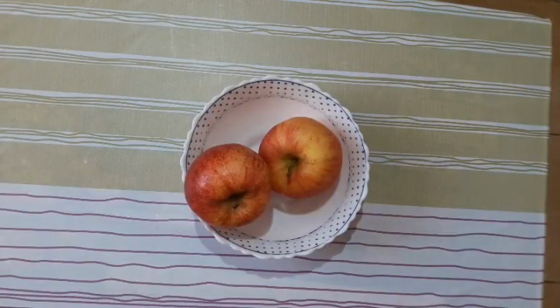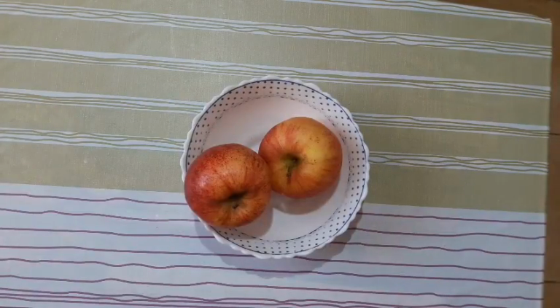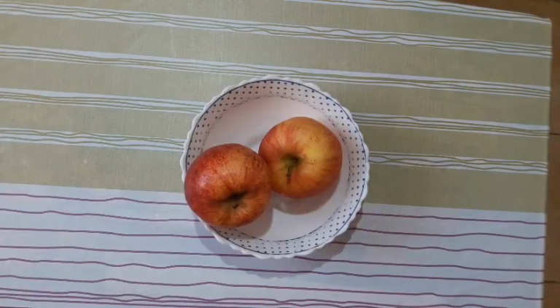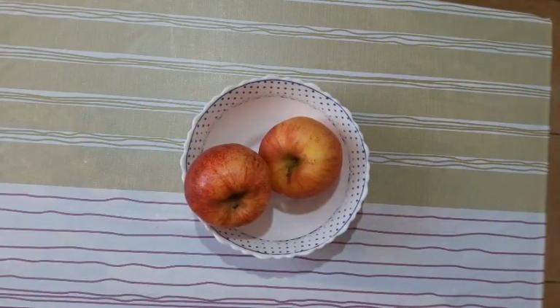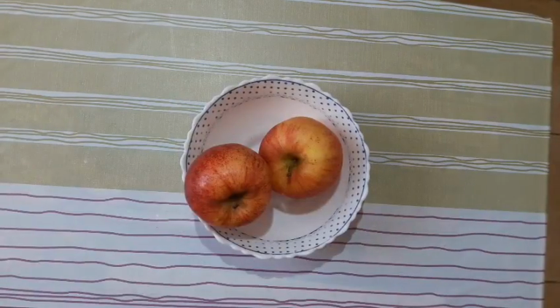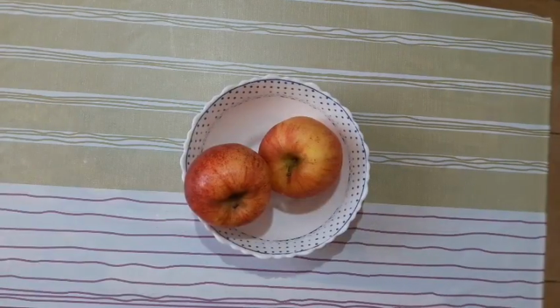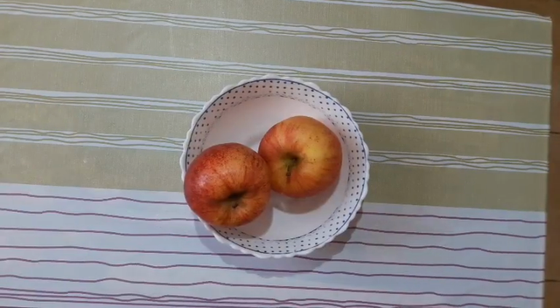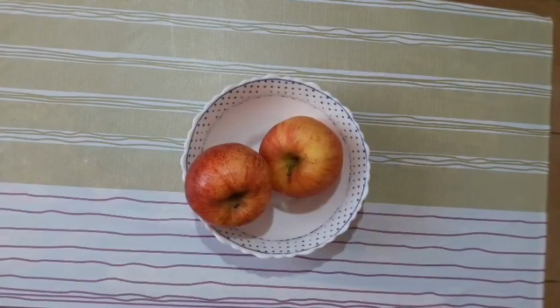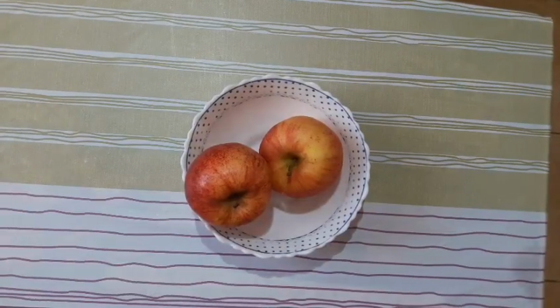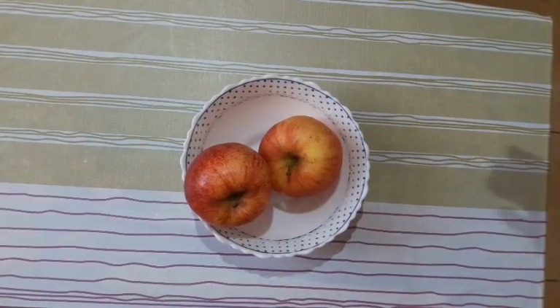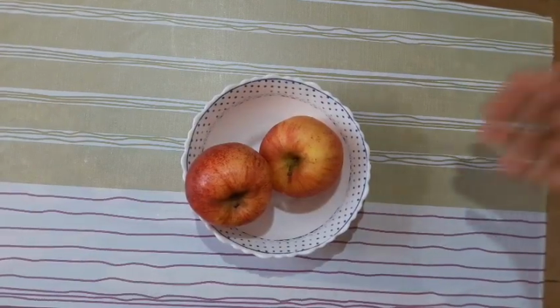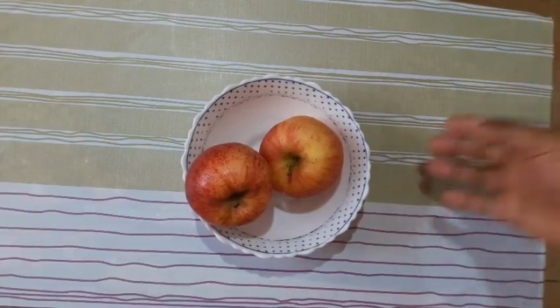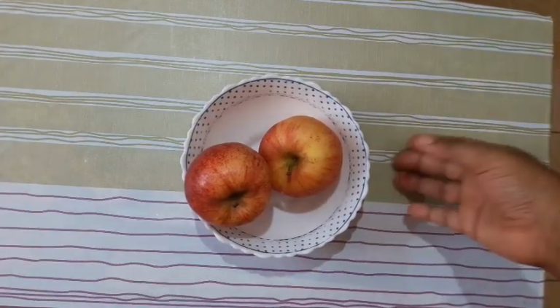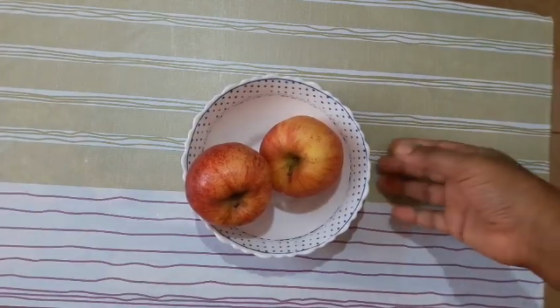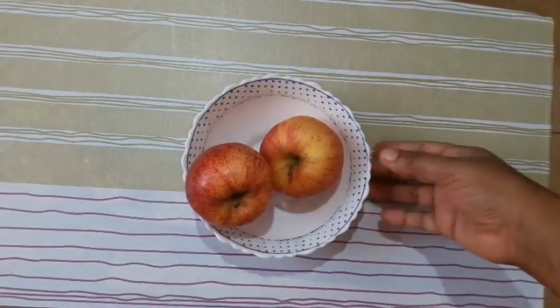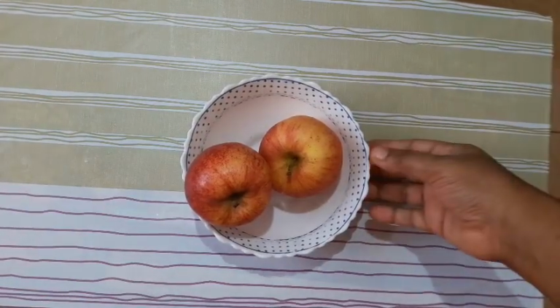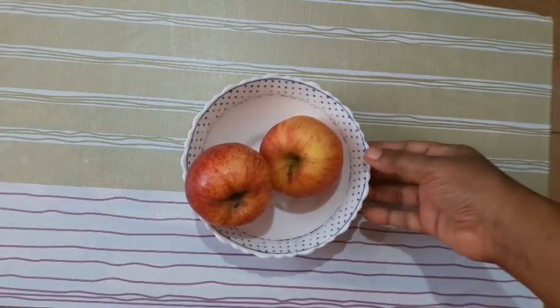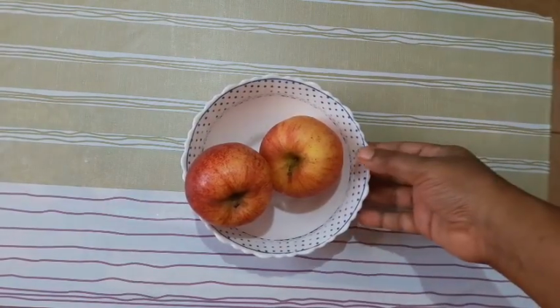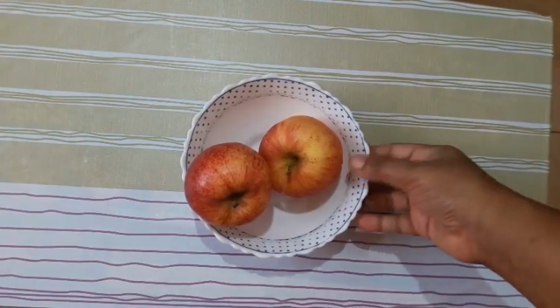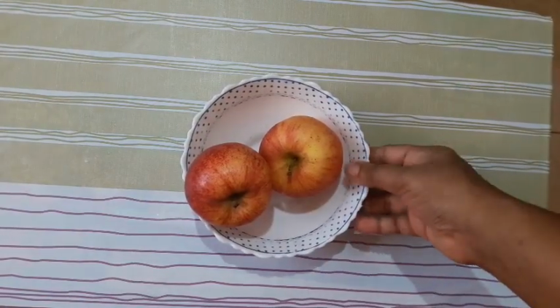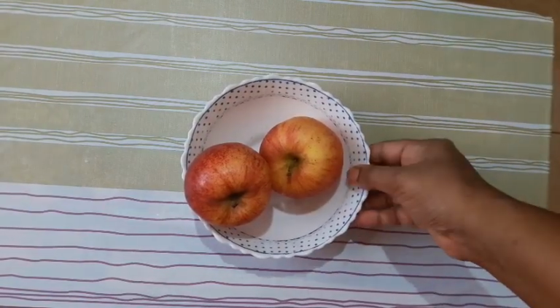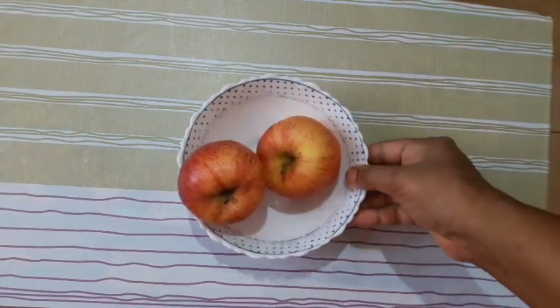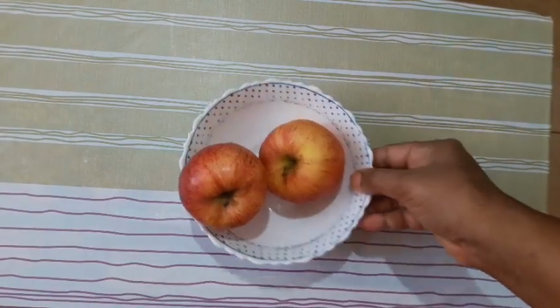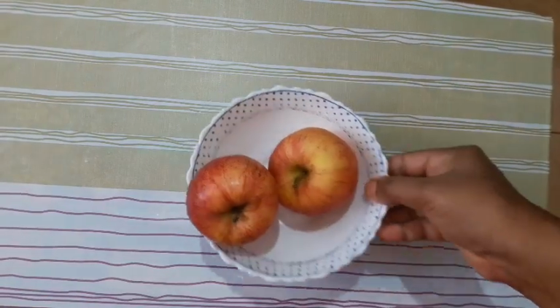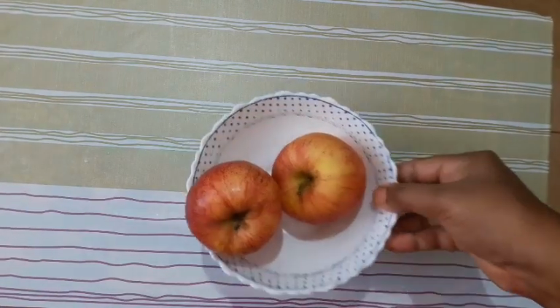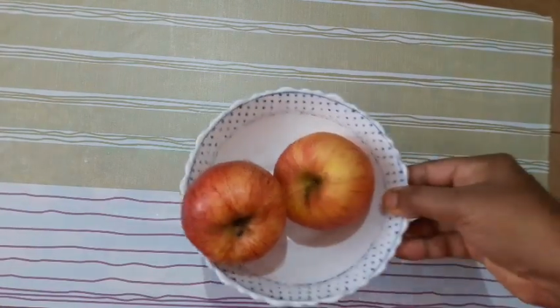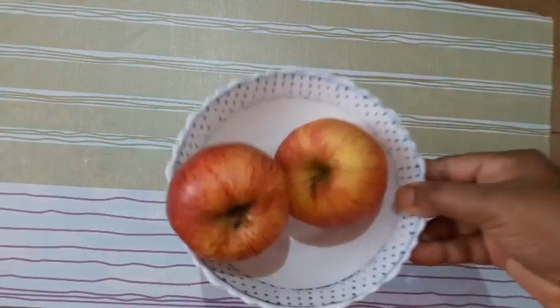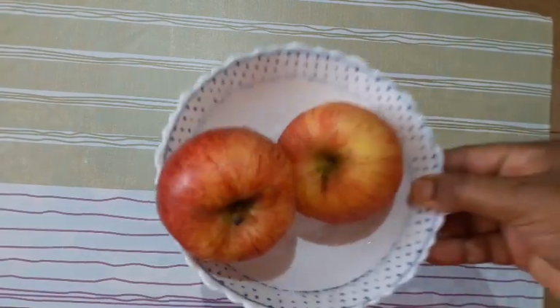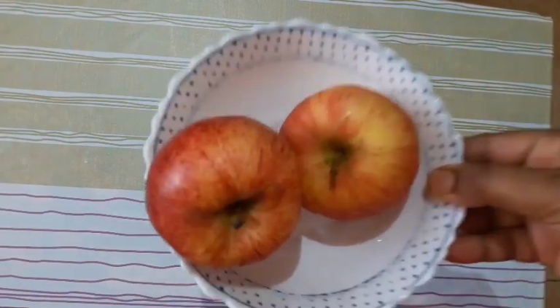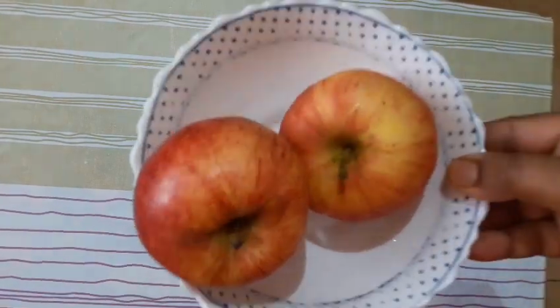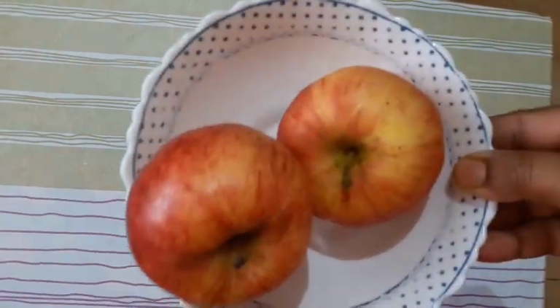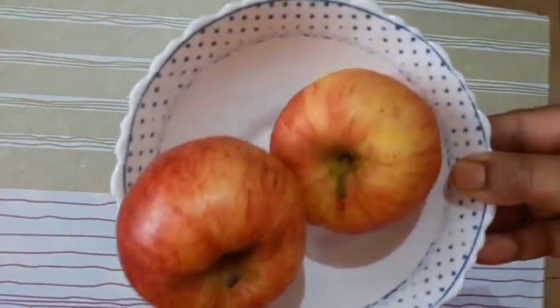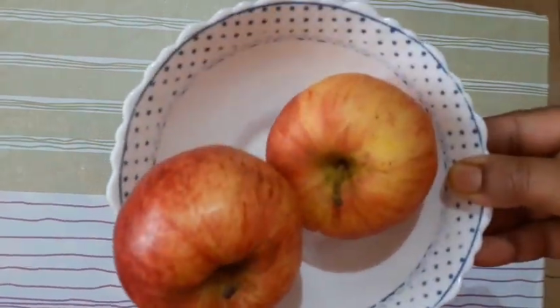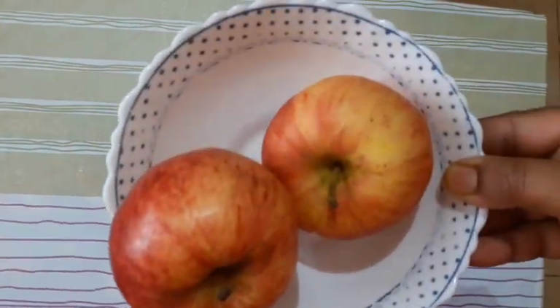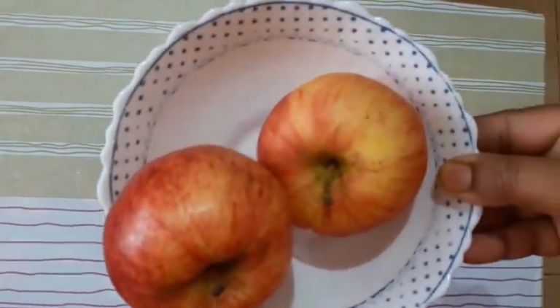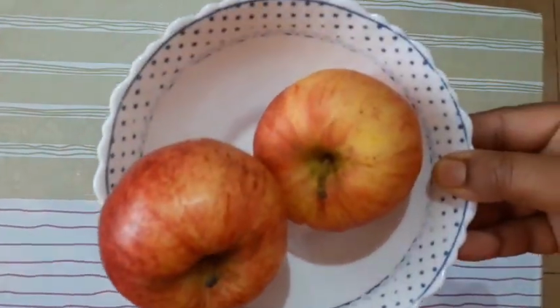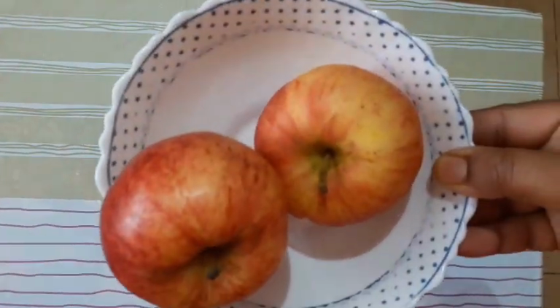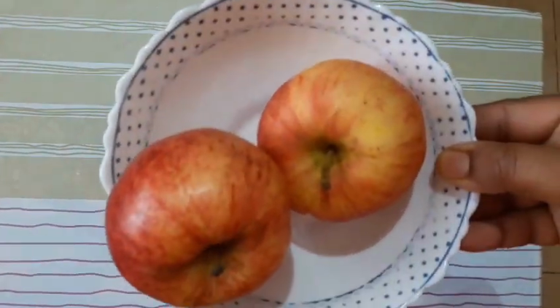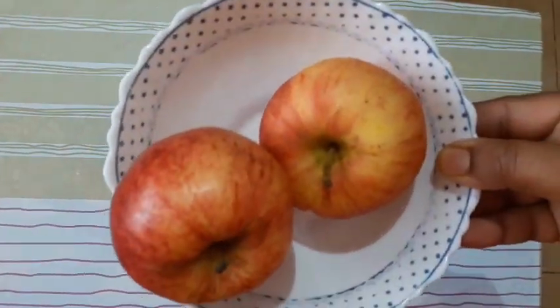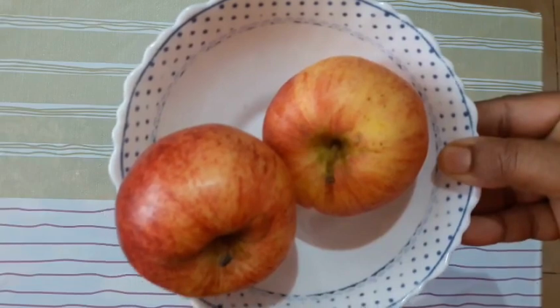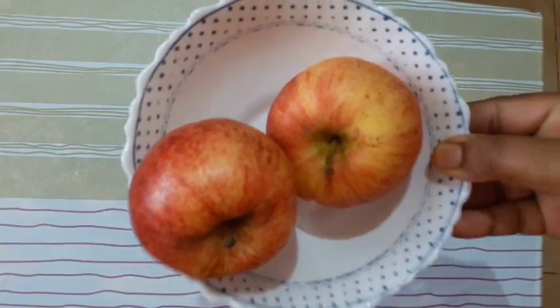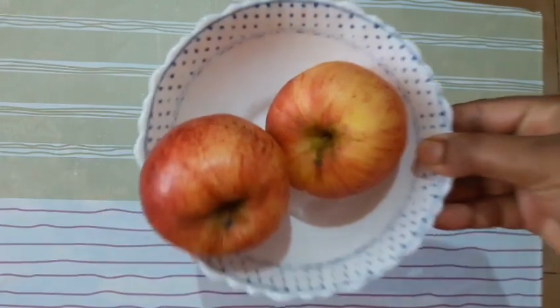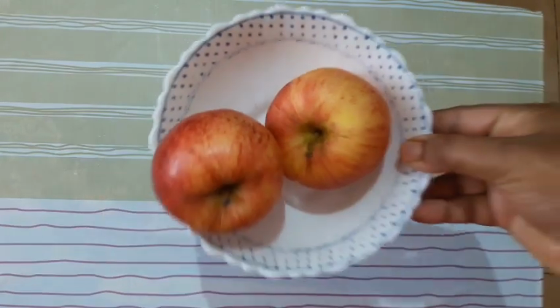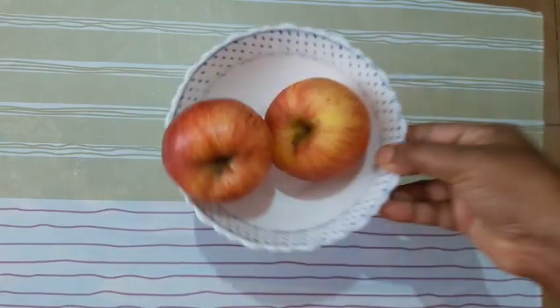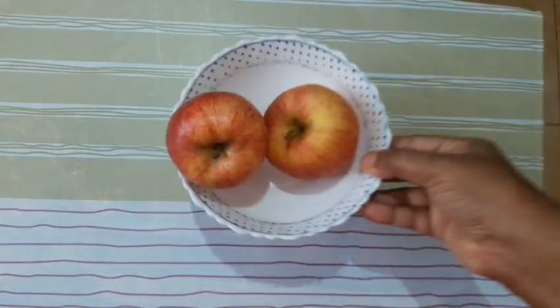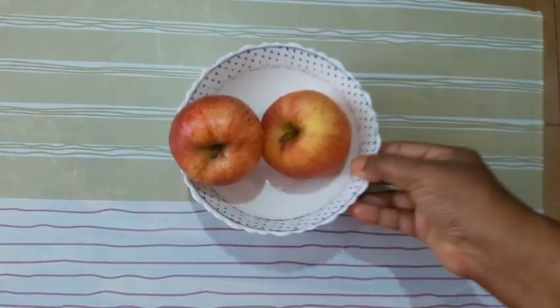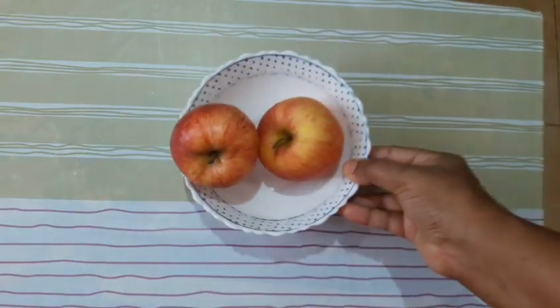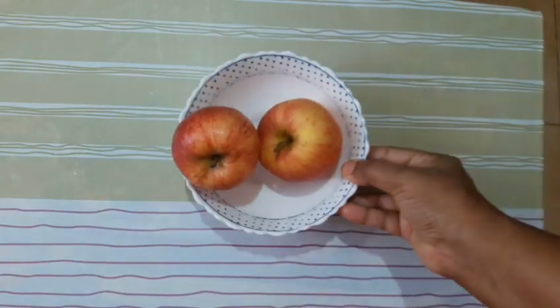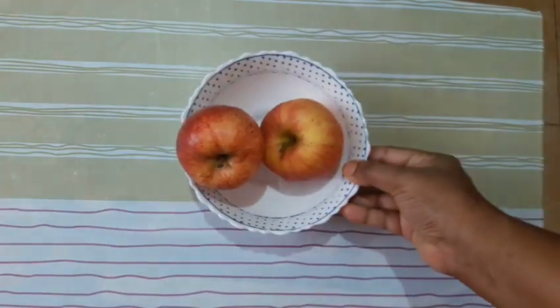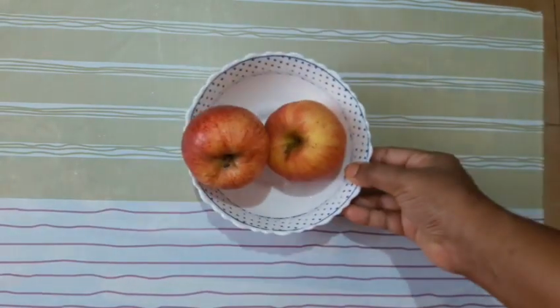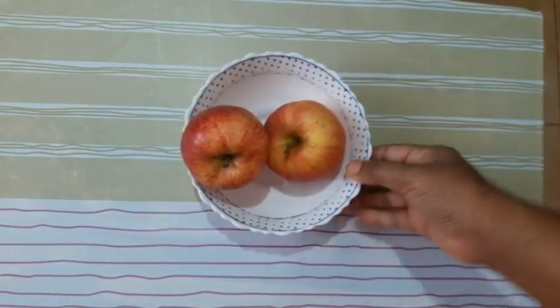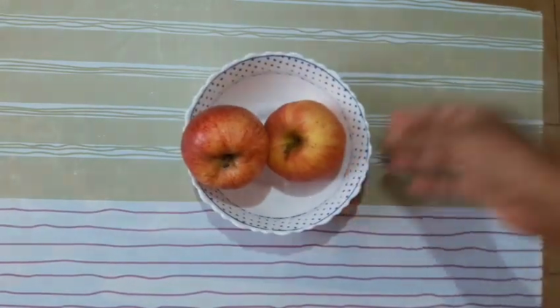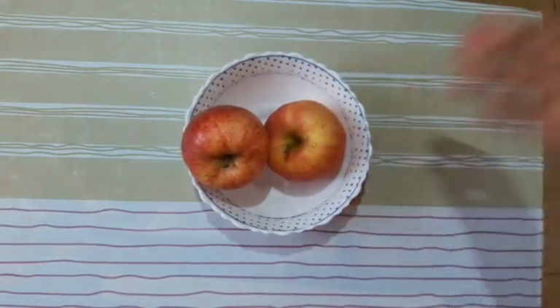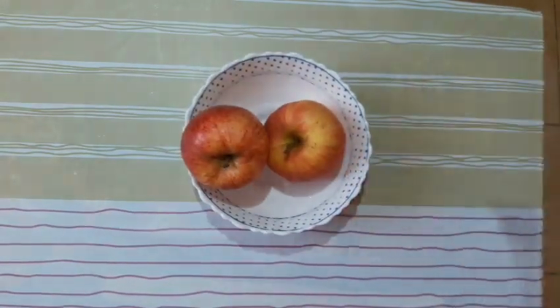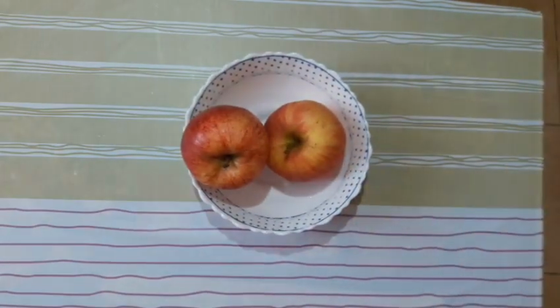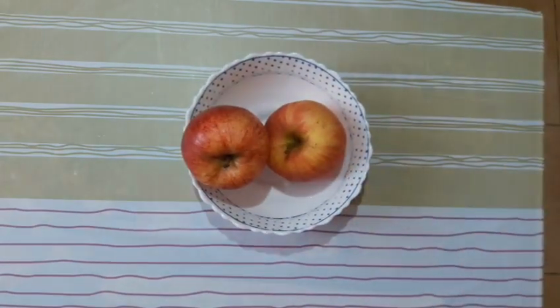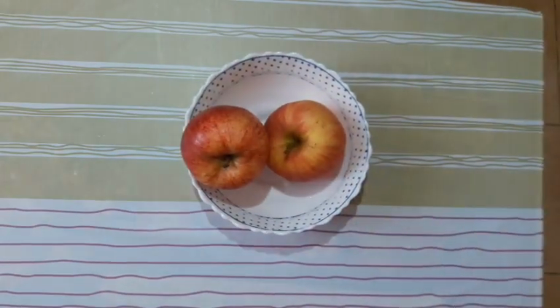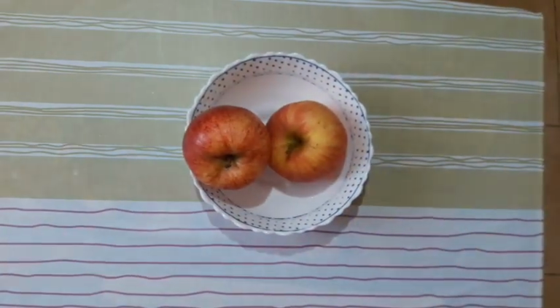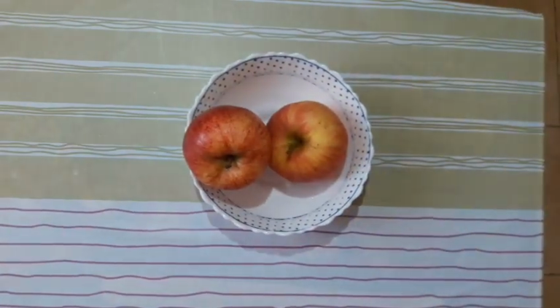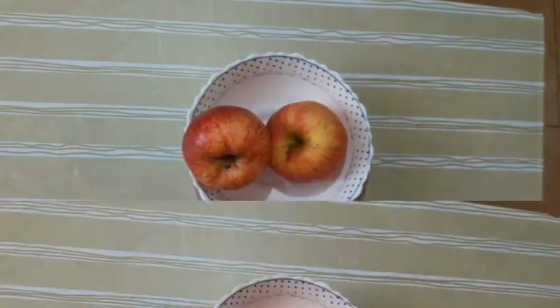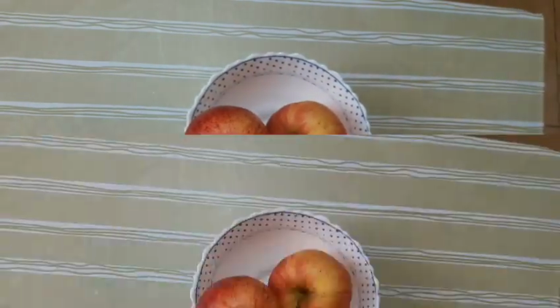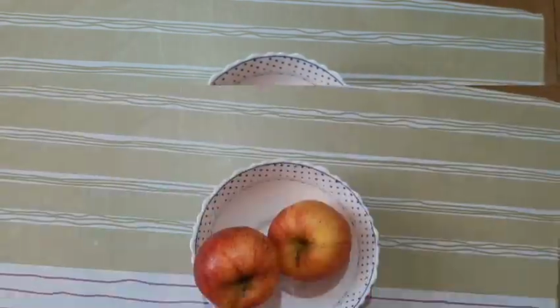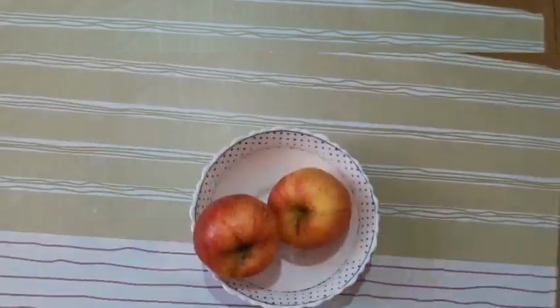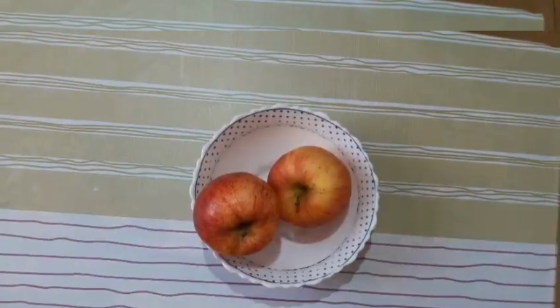Hello friends! I am going to make two apples. I am going to make a sweet recipe for this.